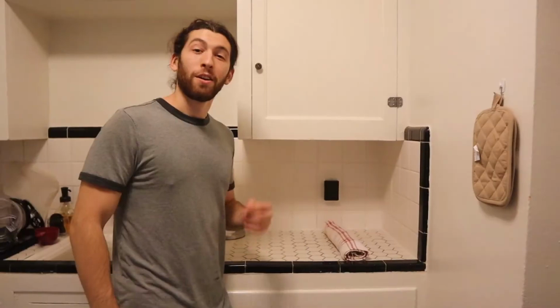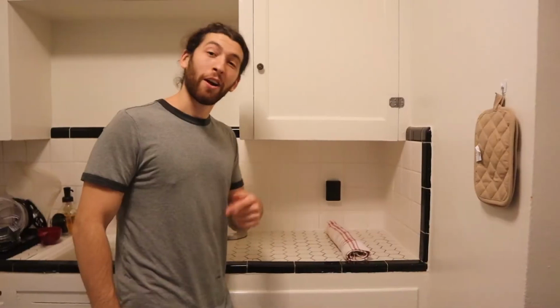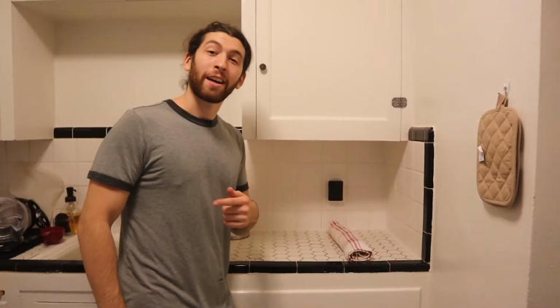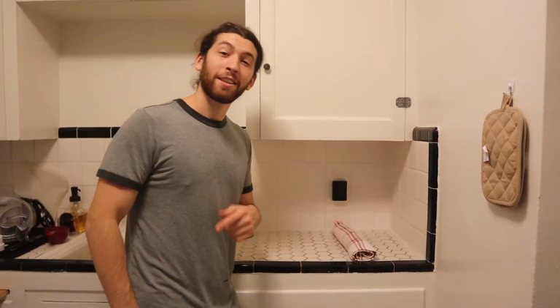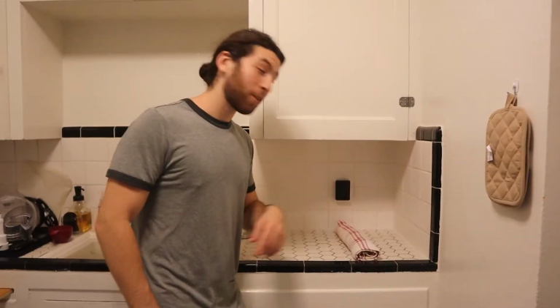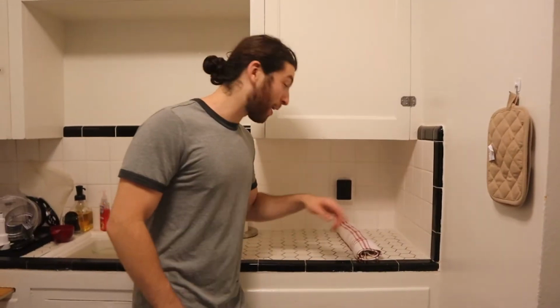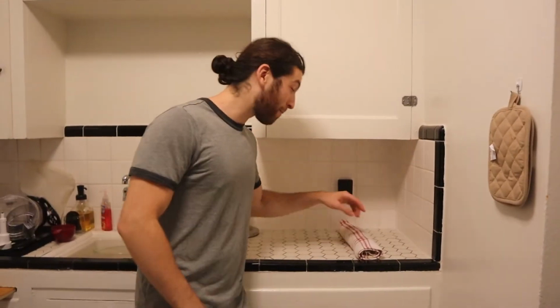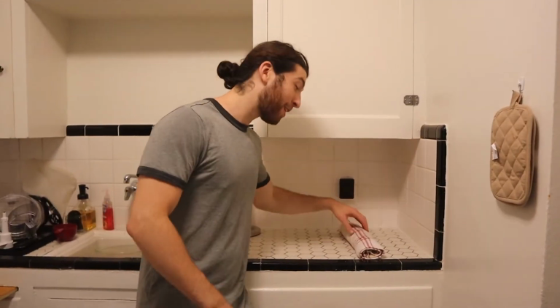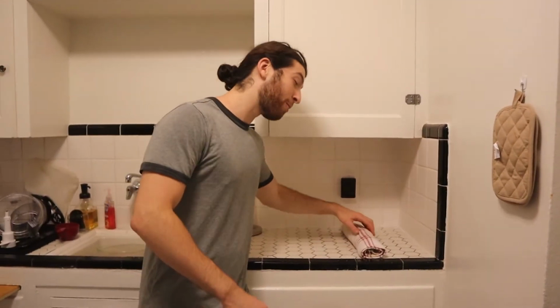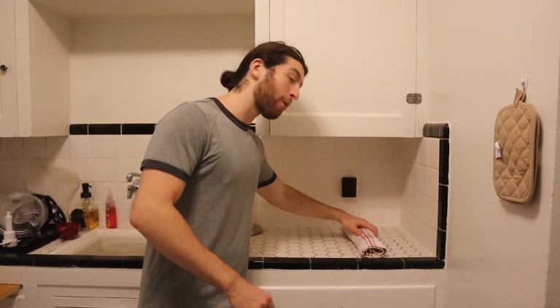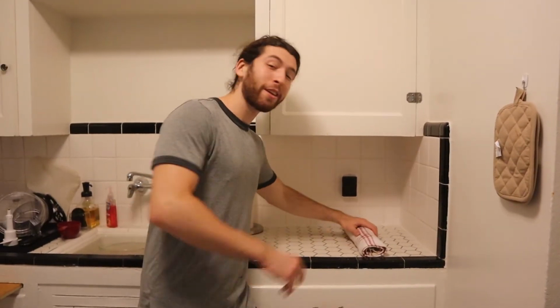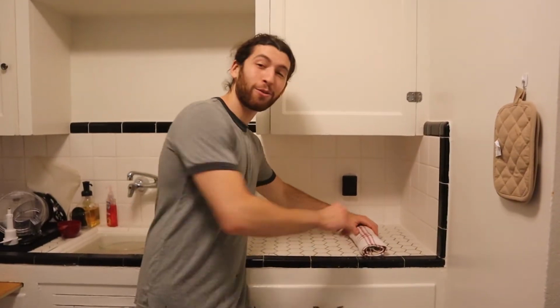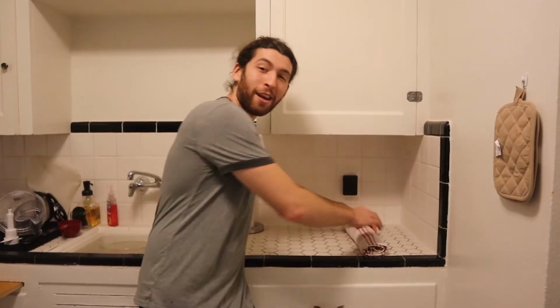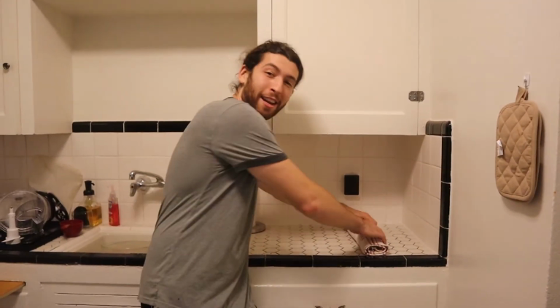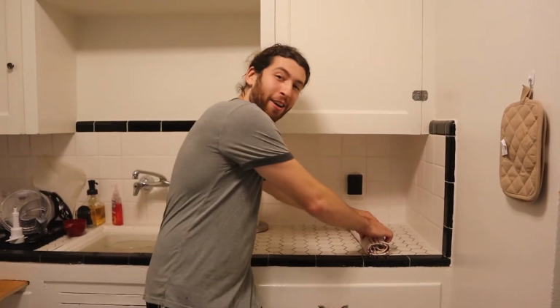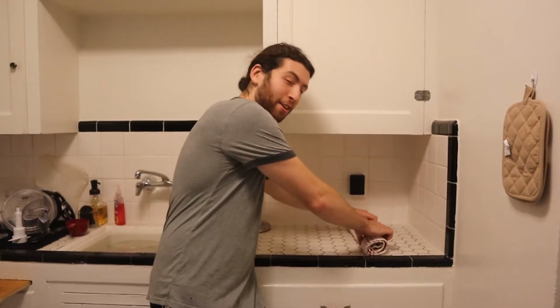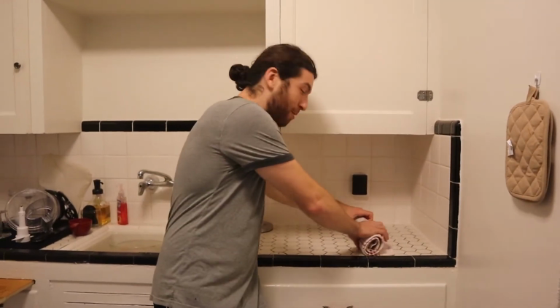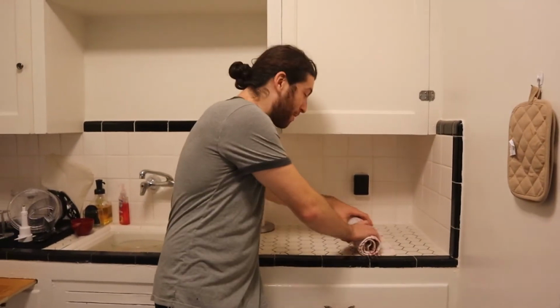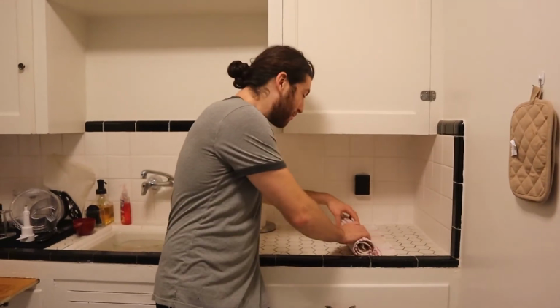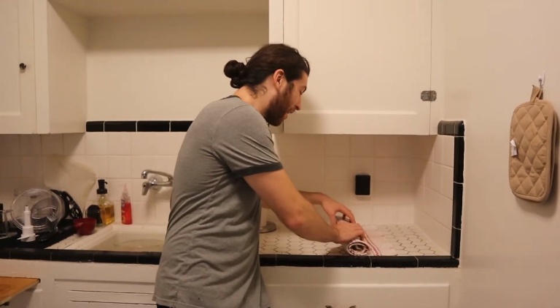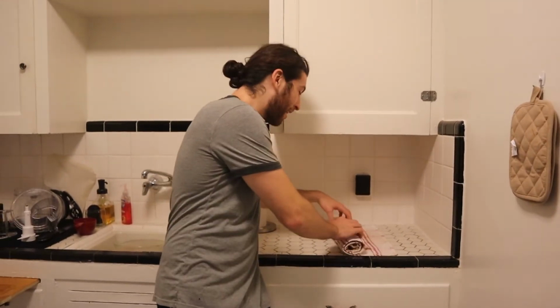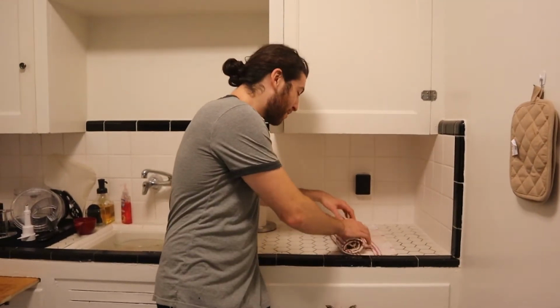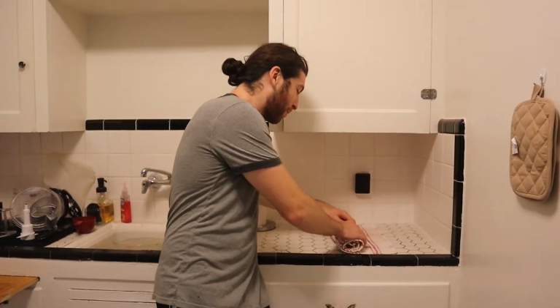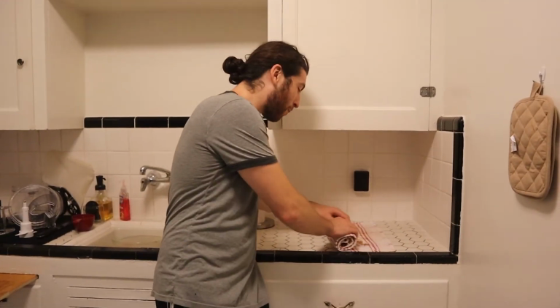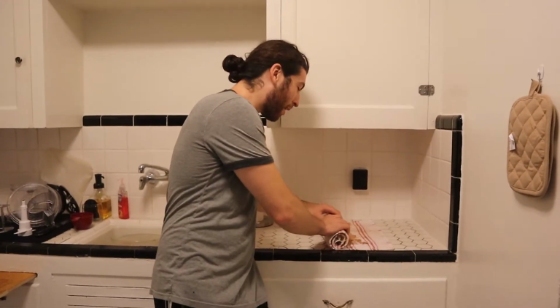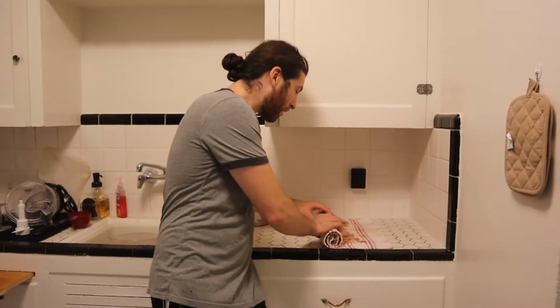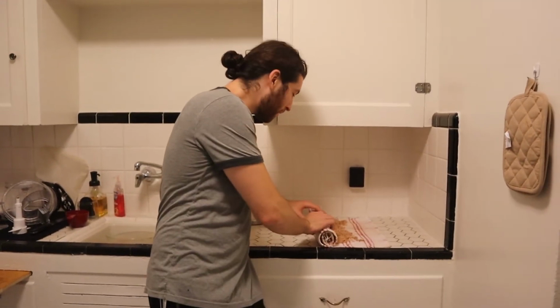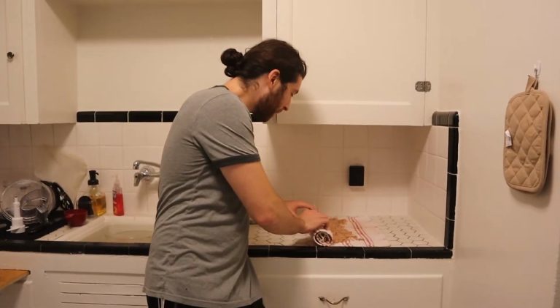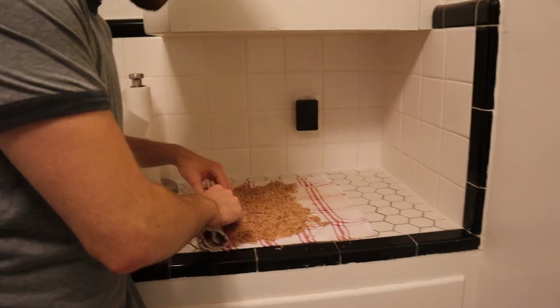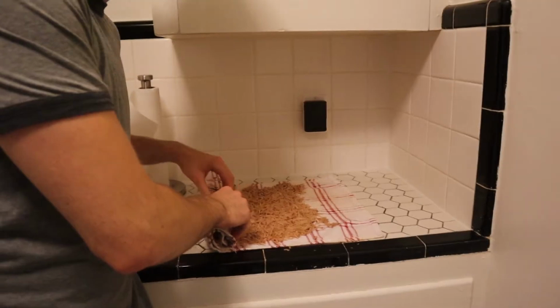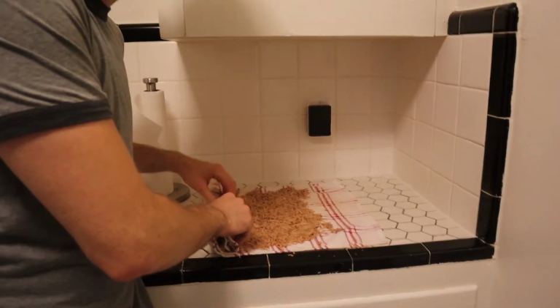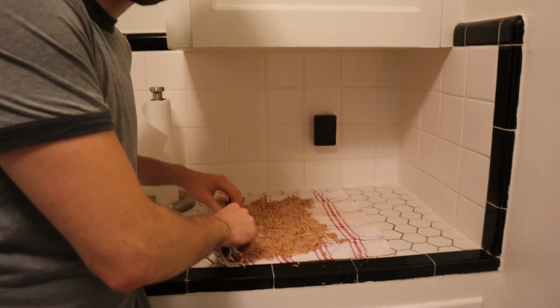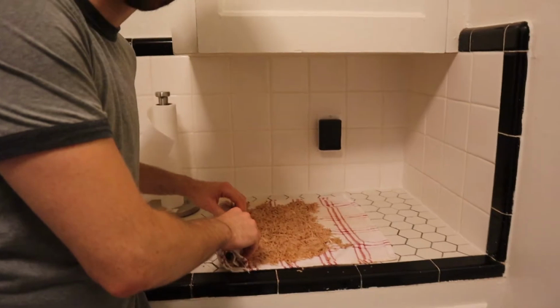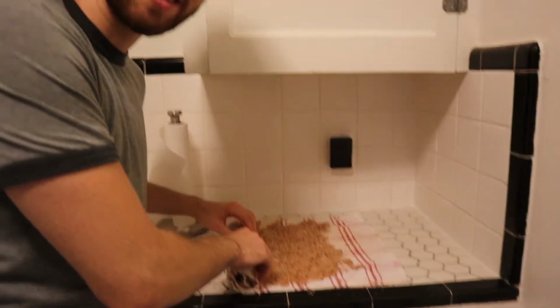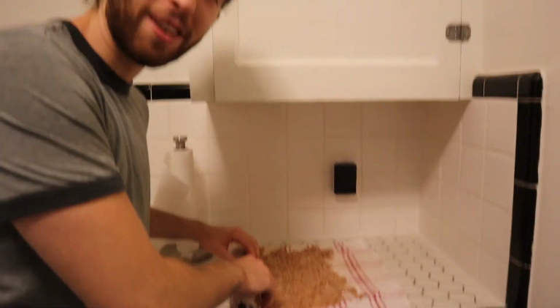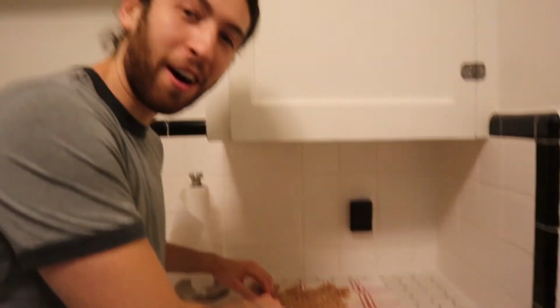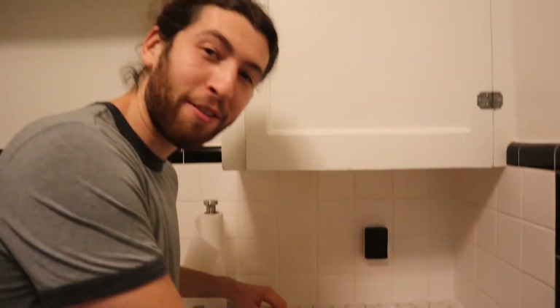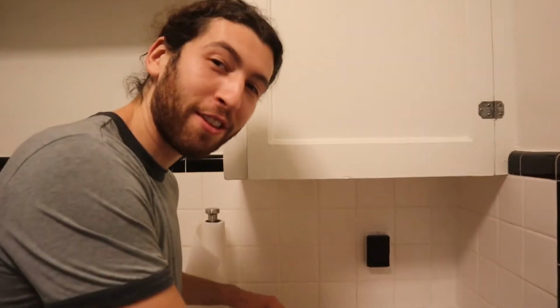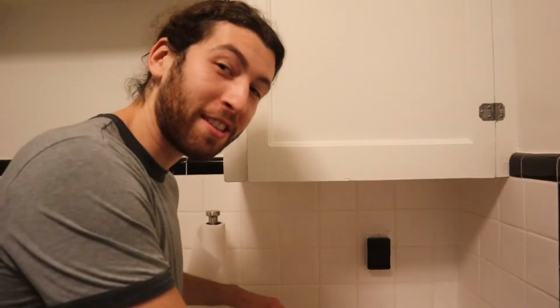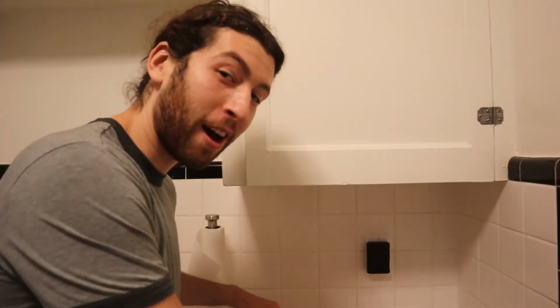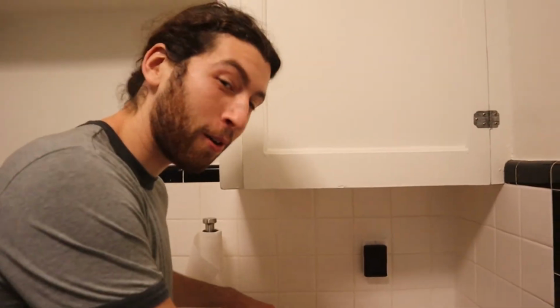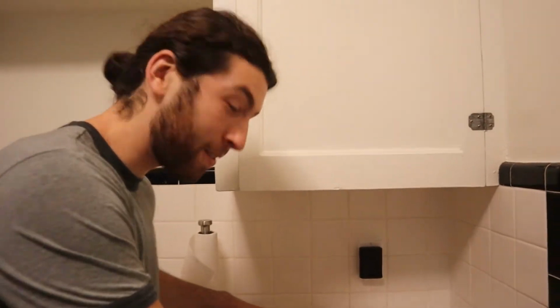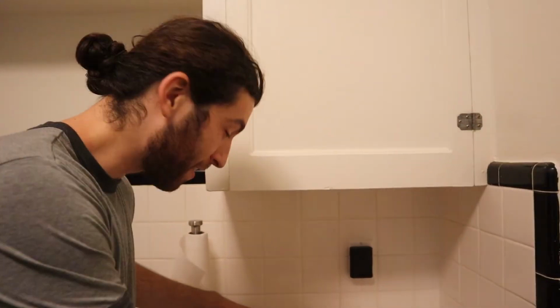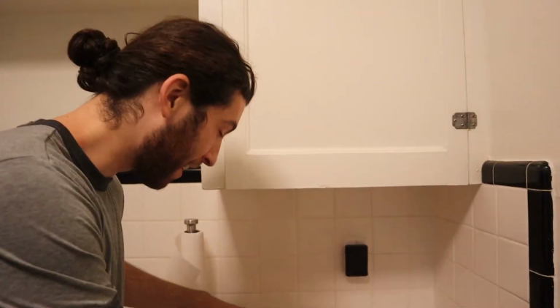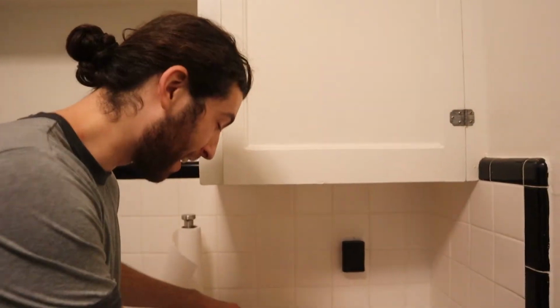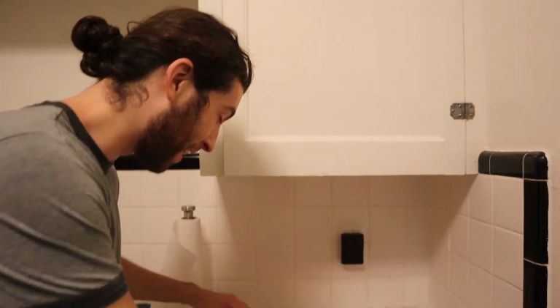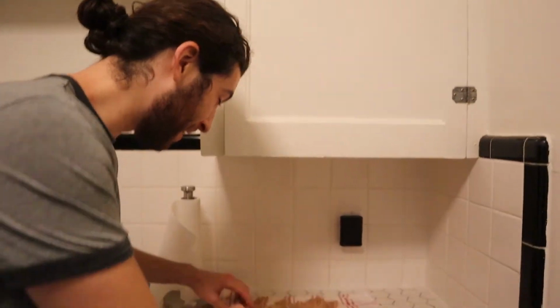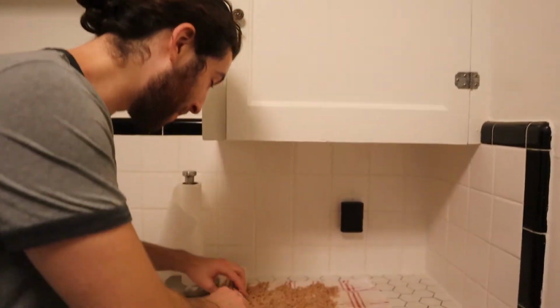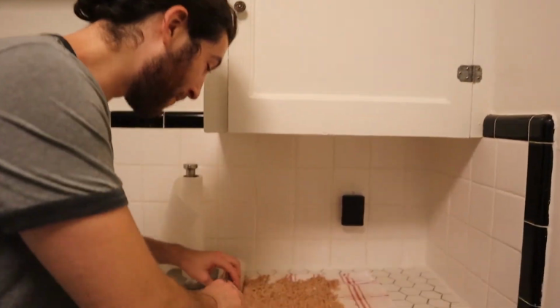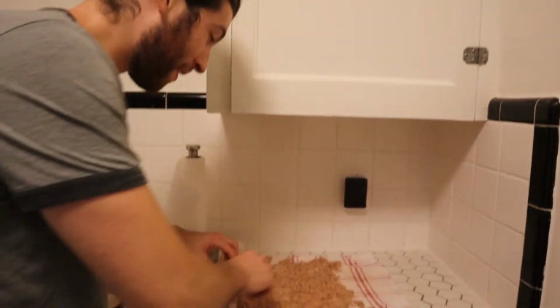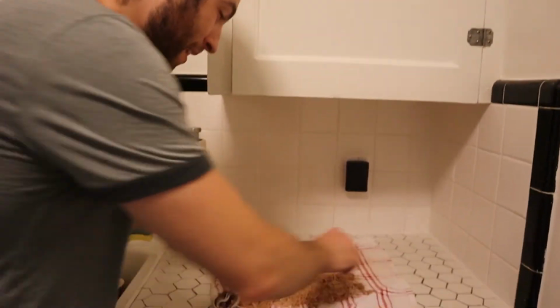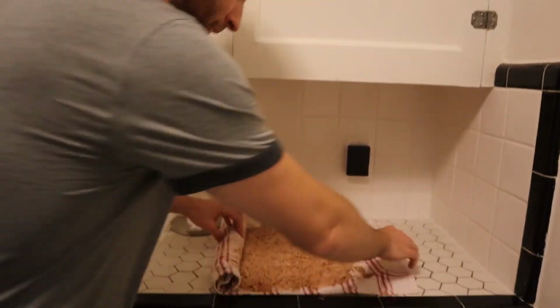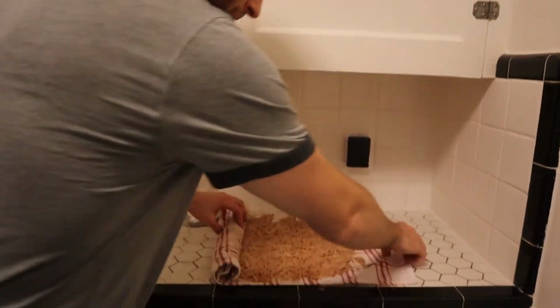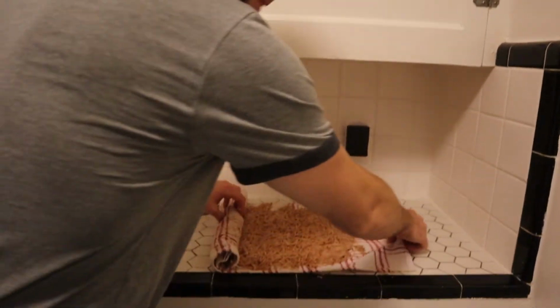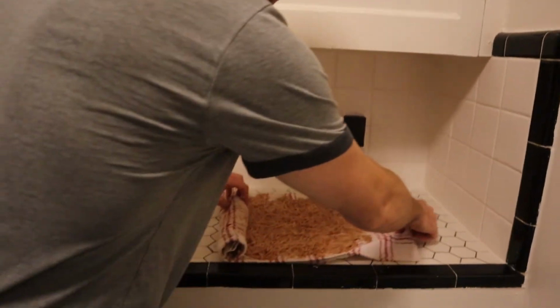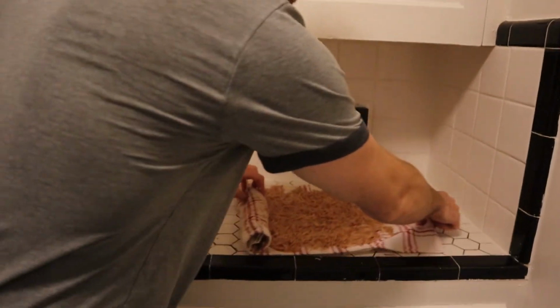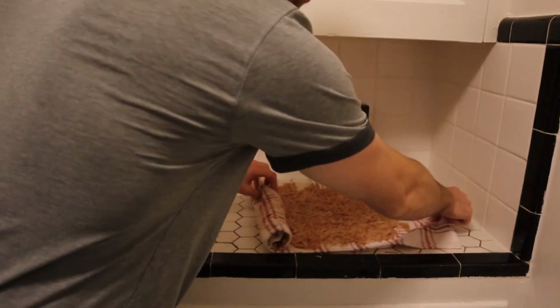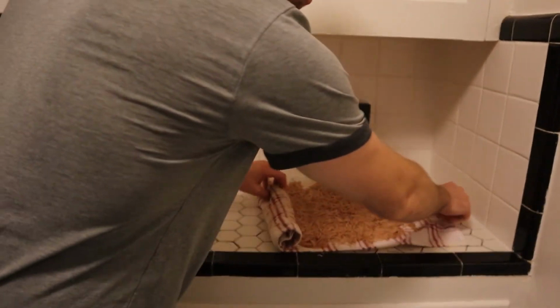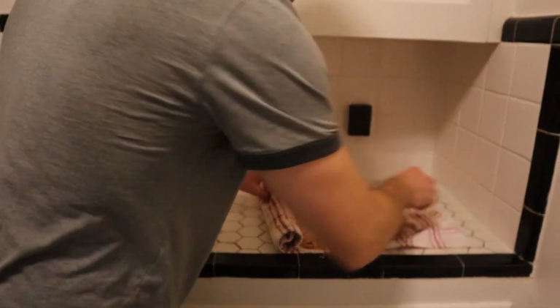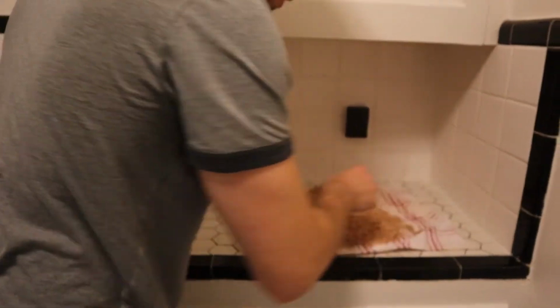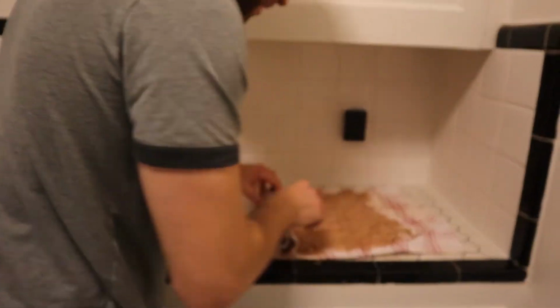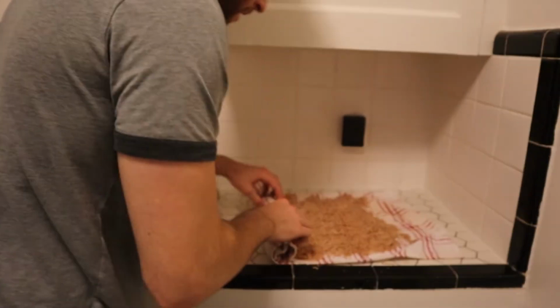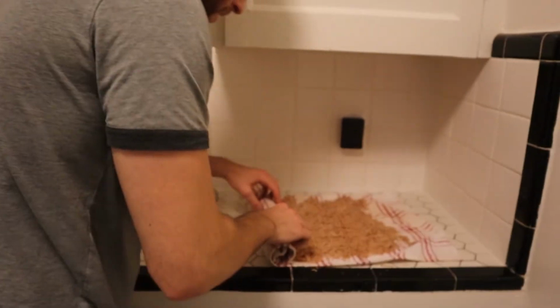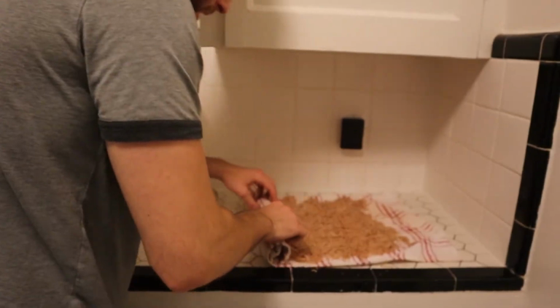All right guys, so I'm going to unroll these now. They should be dry — it's been a while. We're just going to take these off the towel and then put them on the skillet.